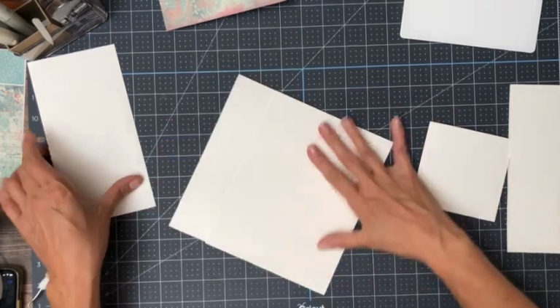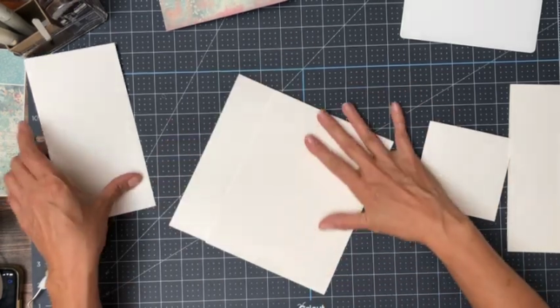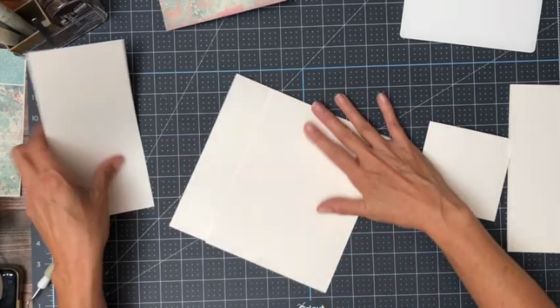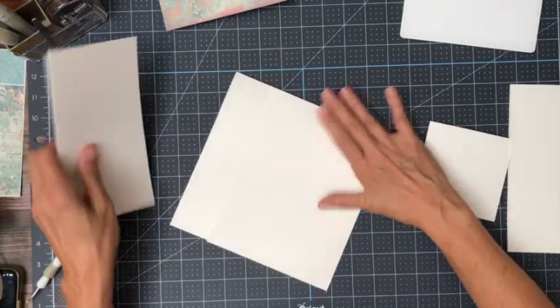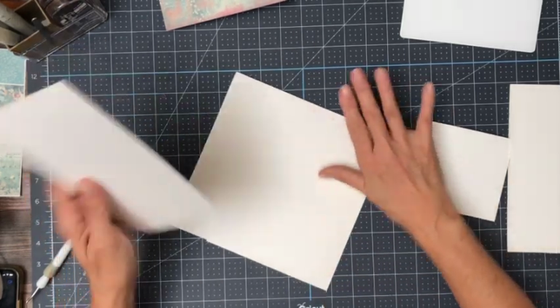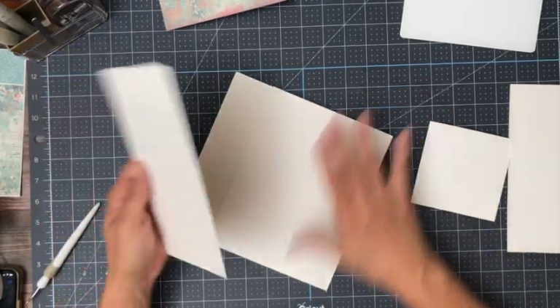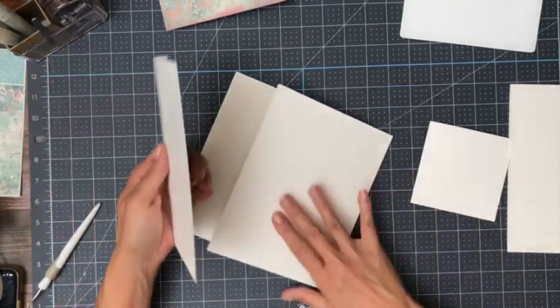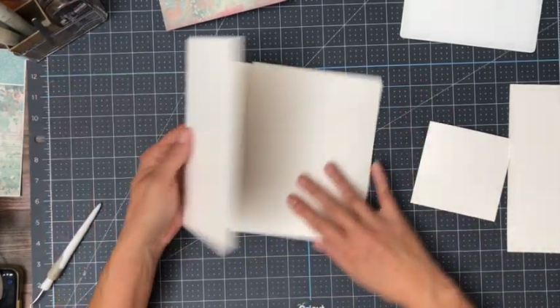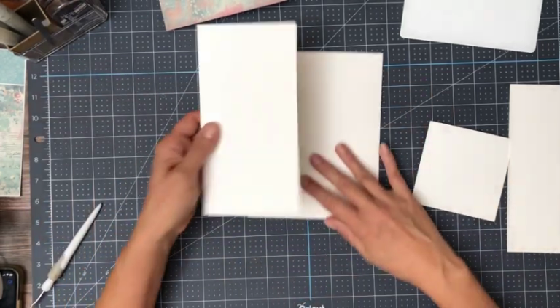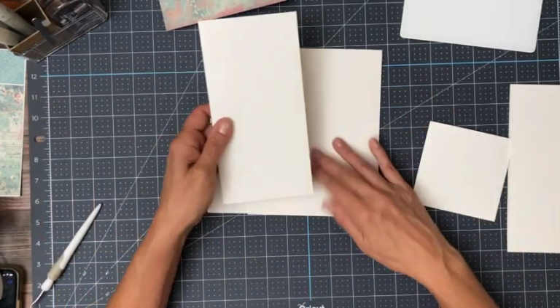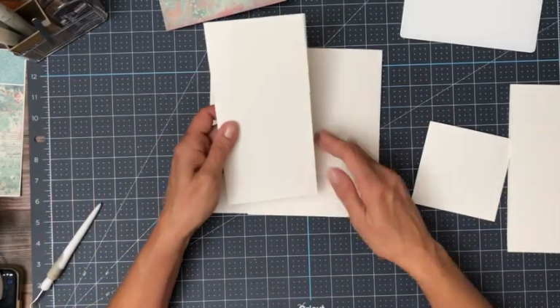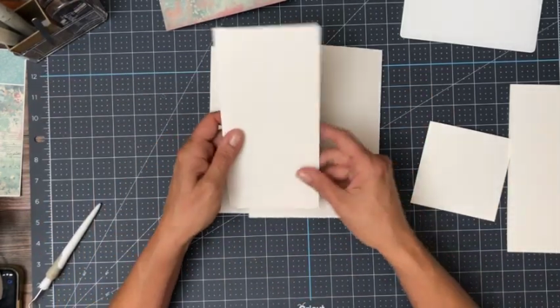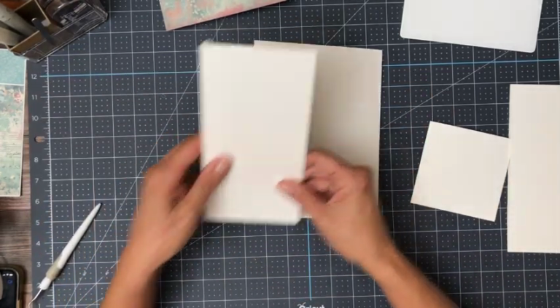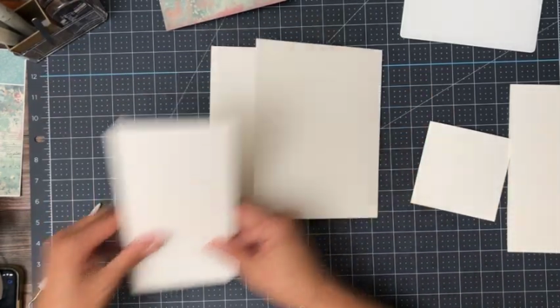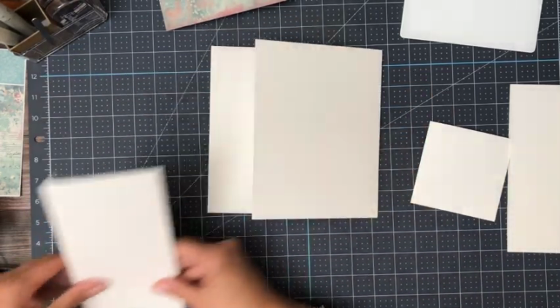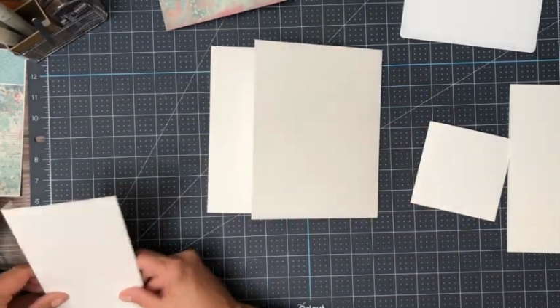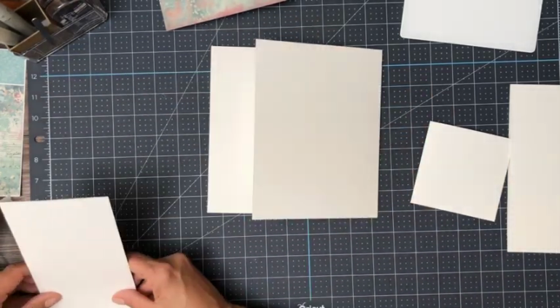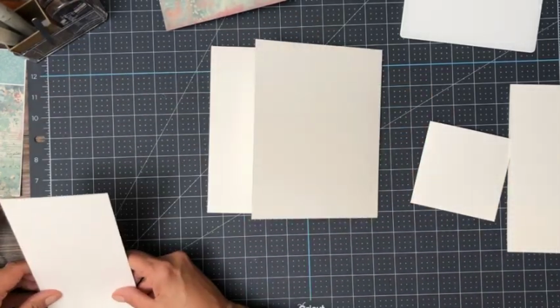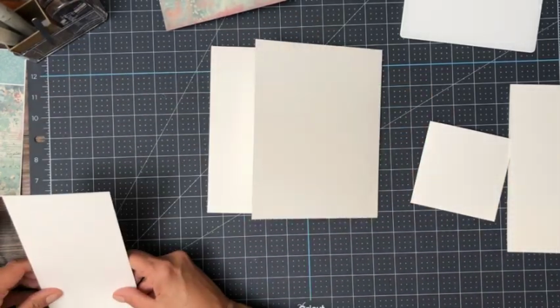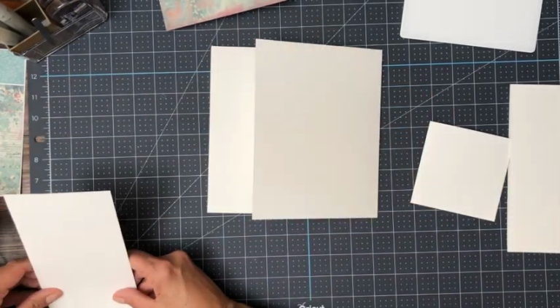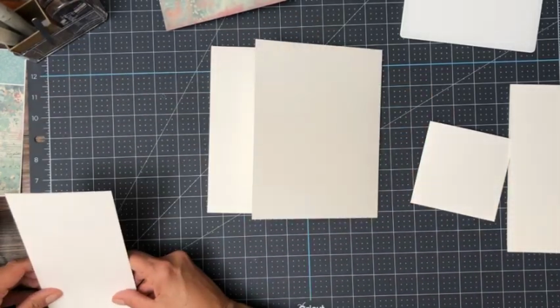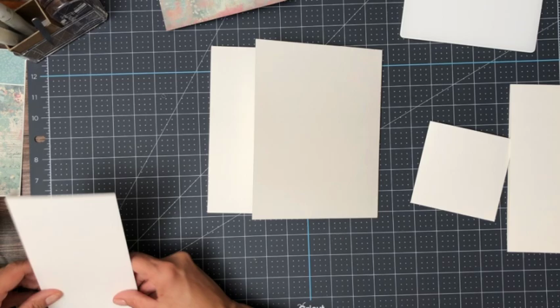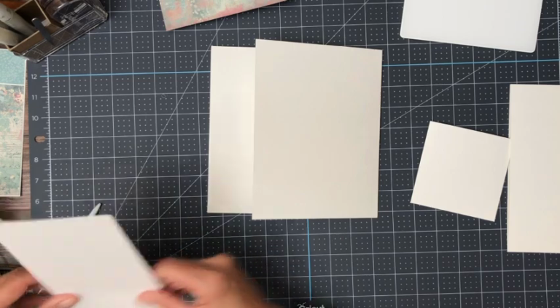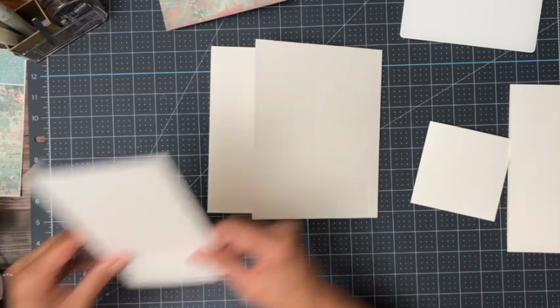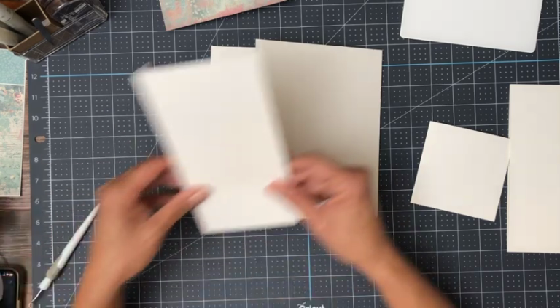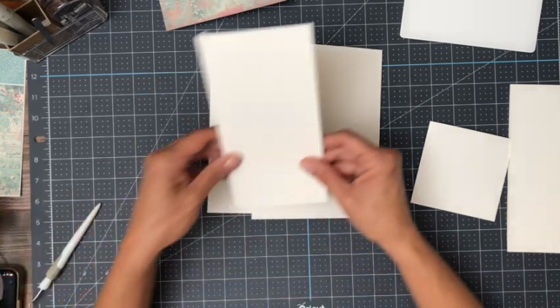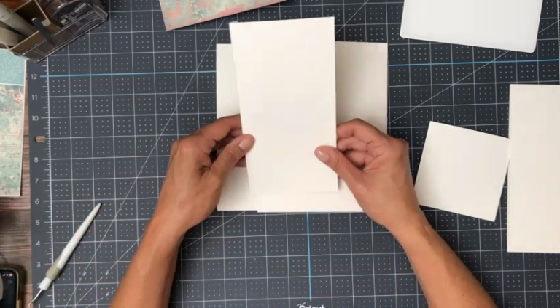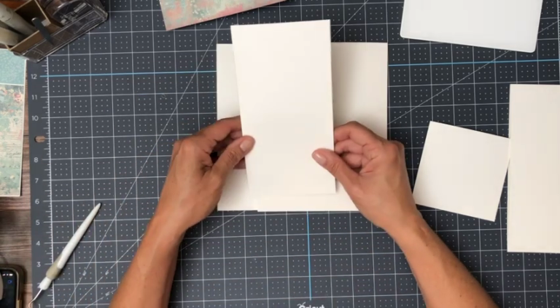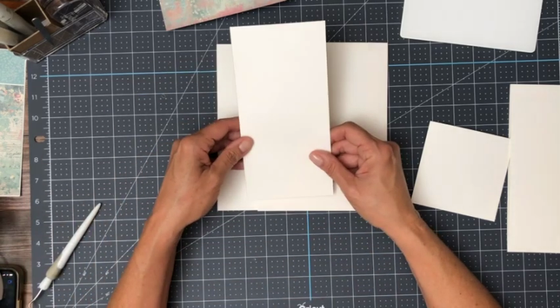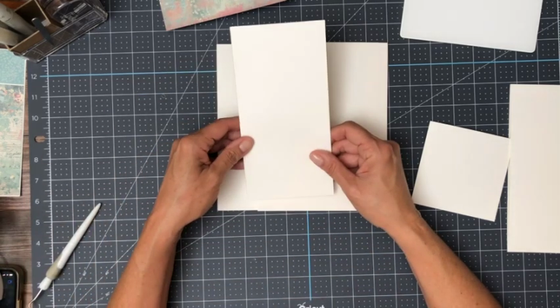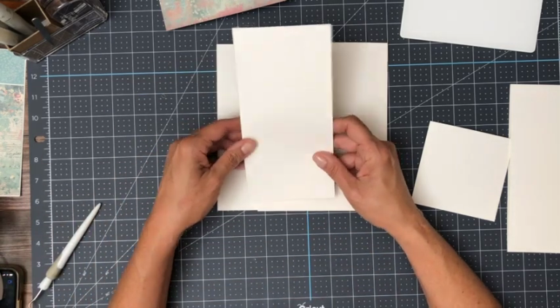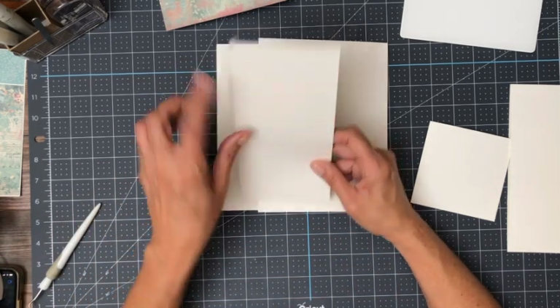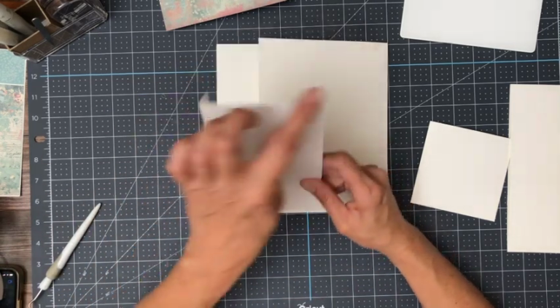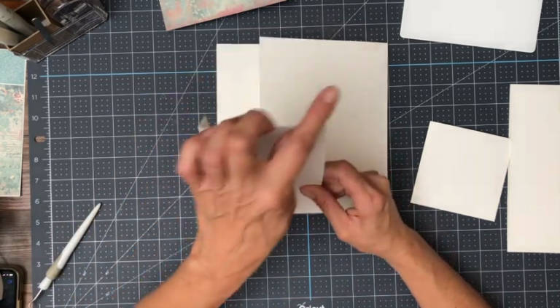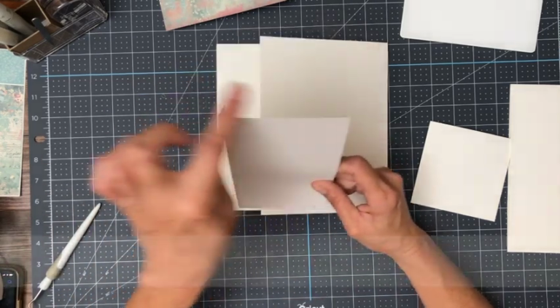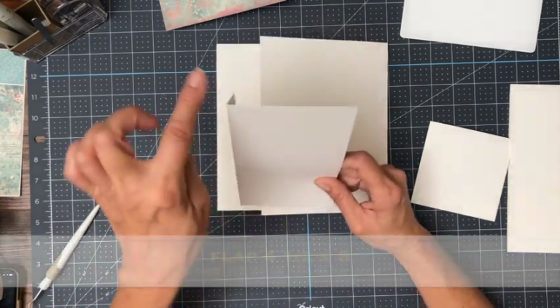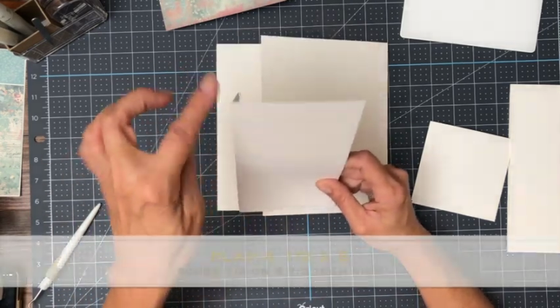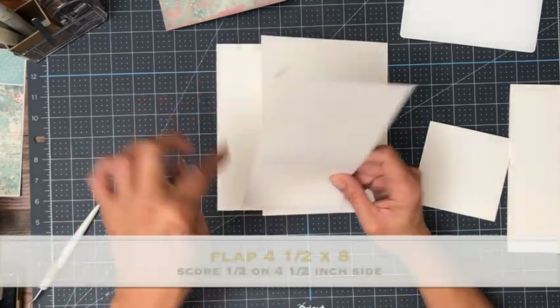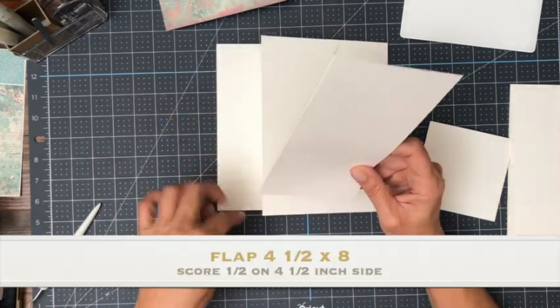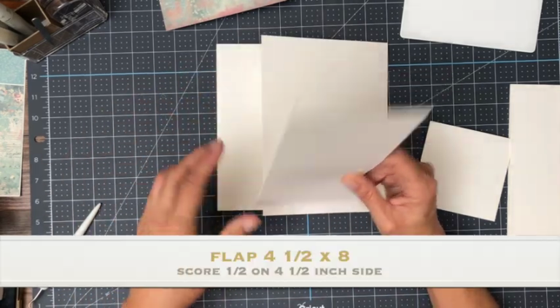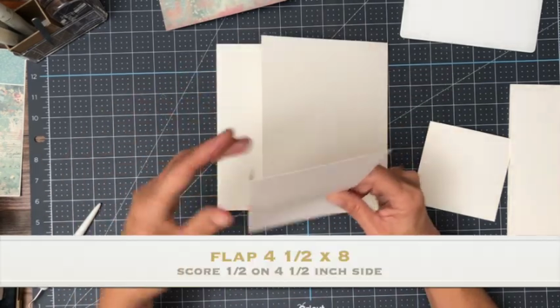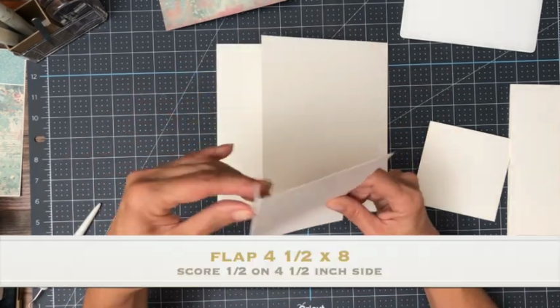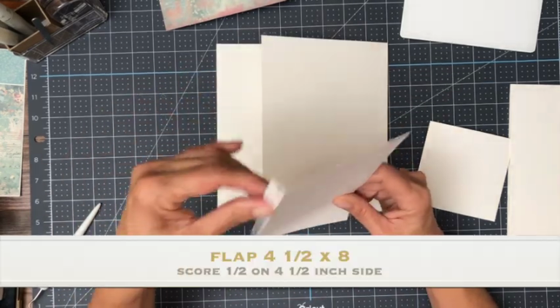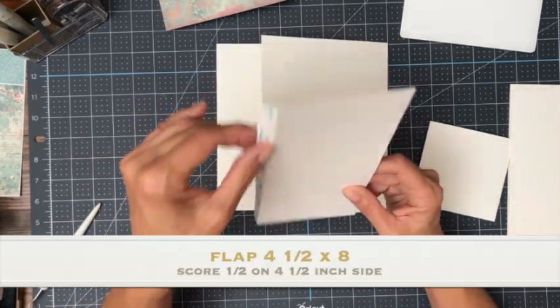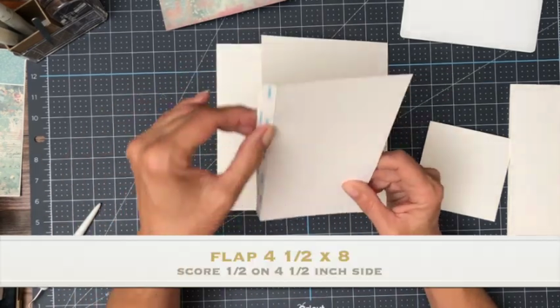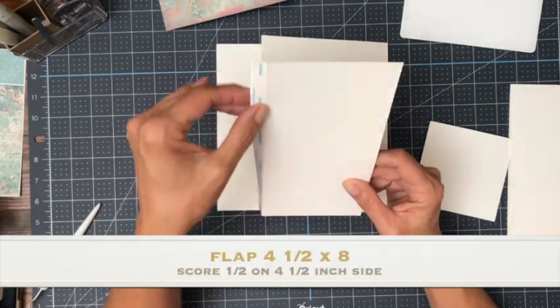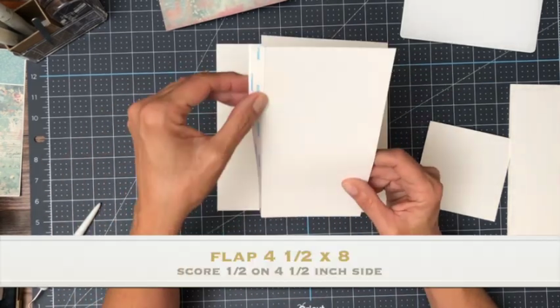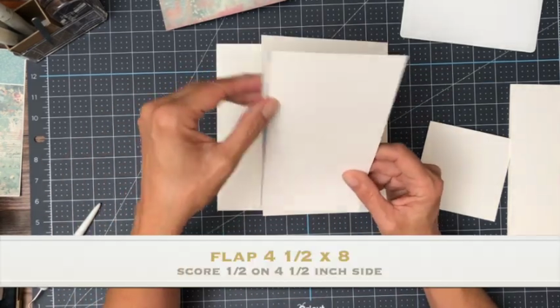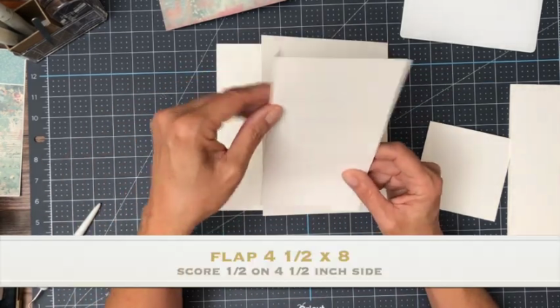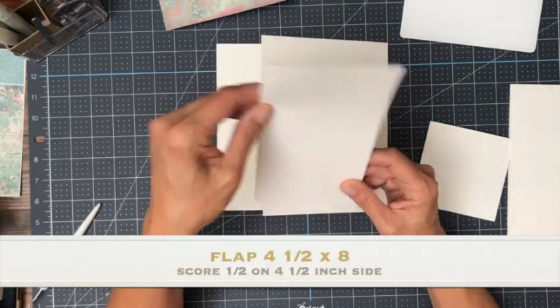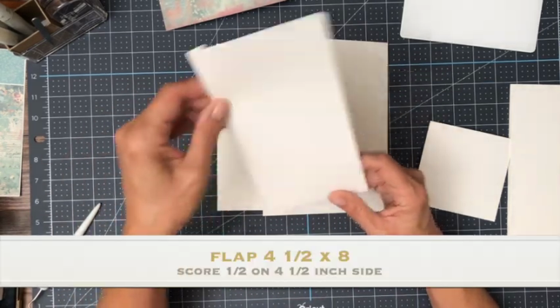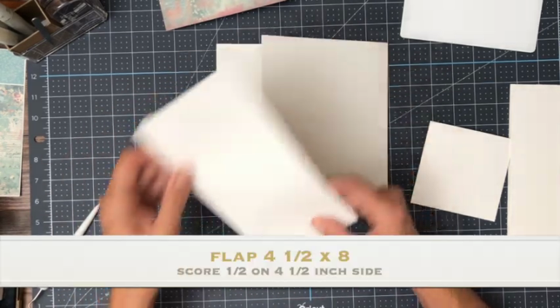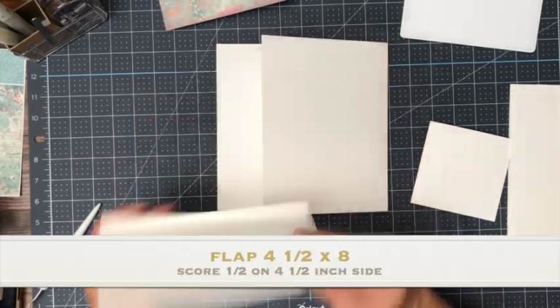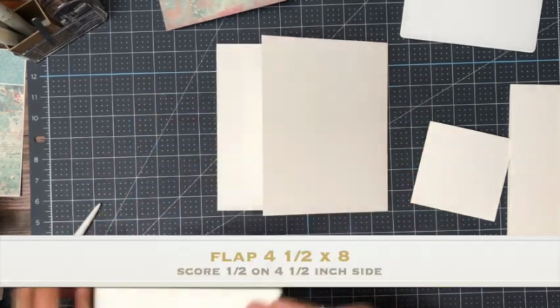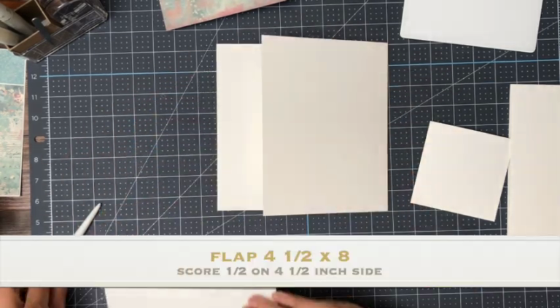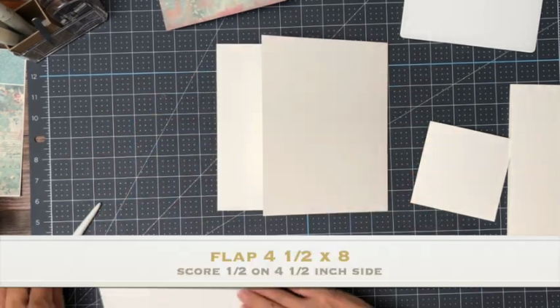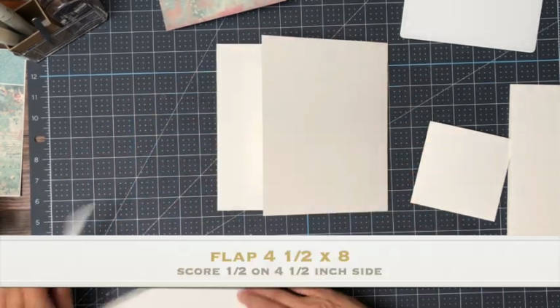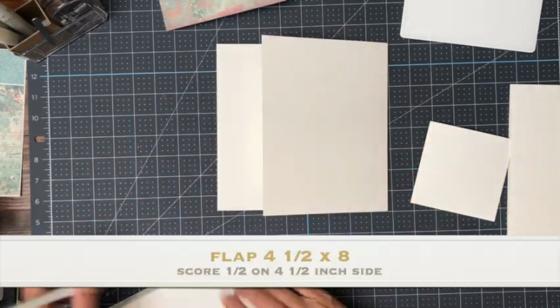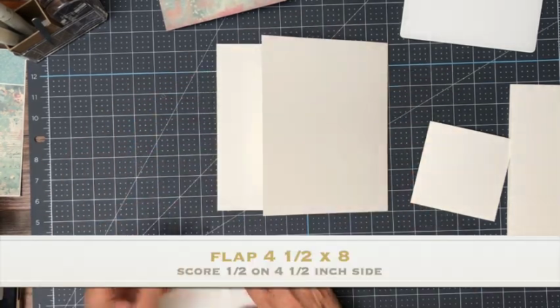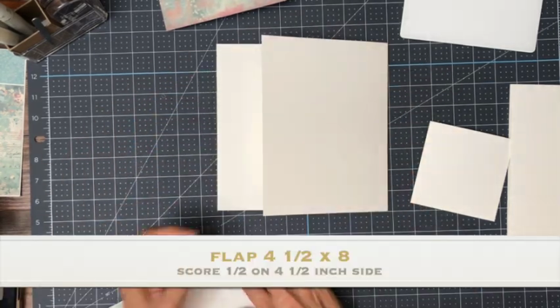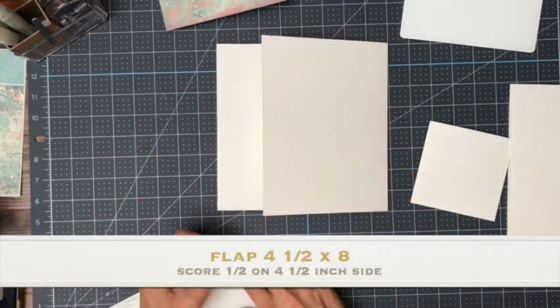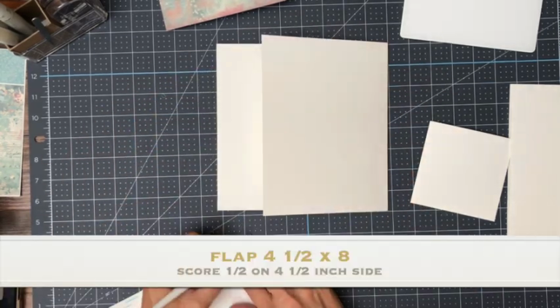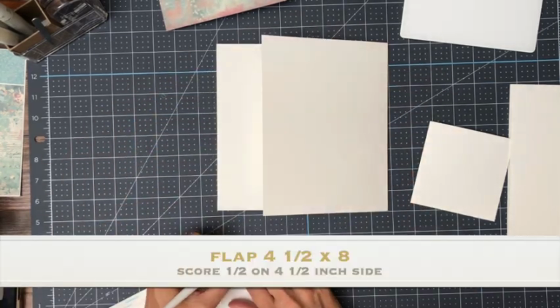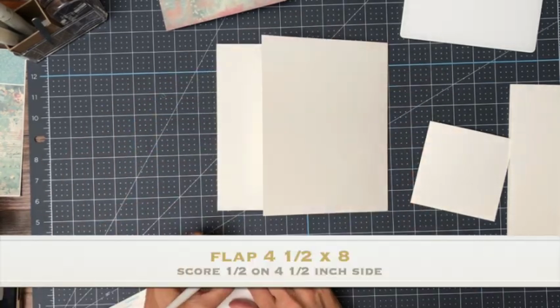And then we've got a smaller flap and this is four and a half by eight. You're going to score a half inch on the four and a half inch side.